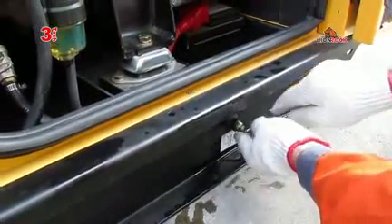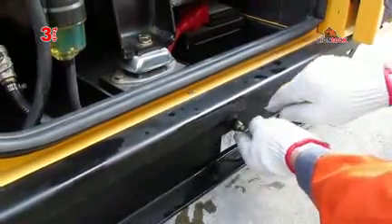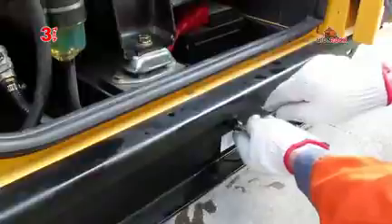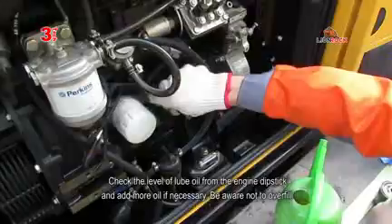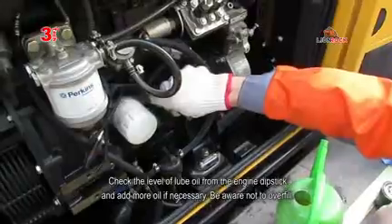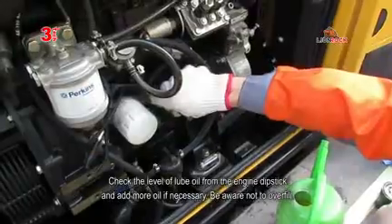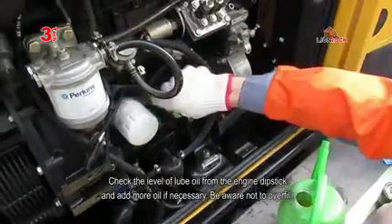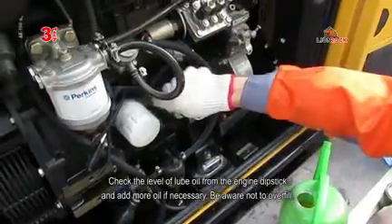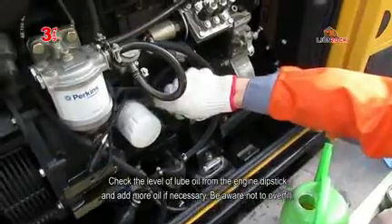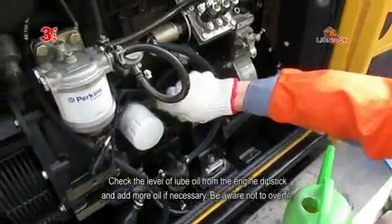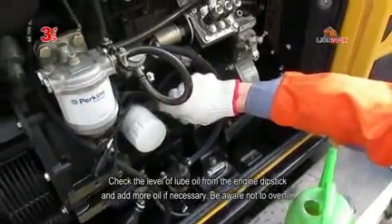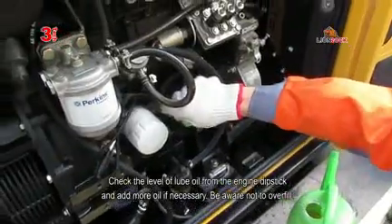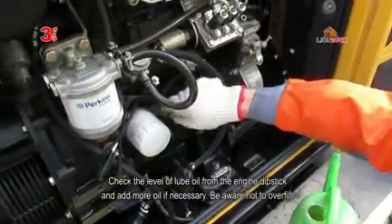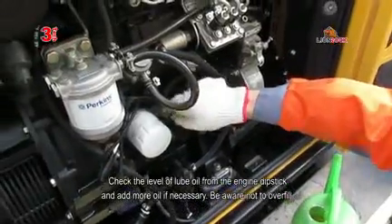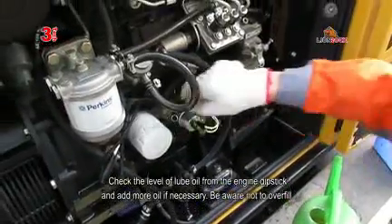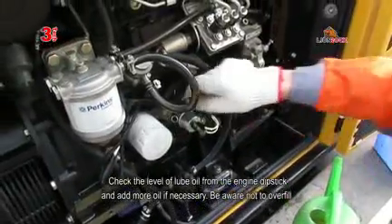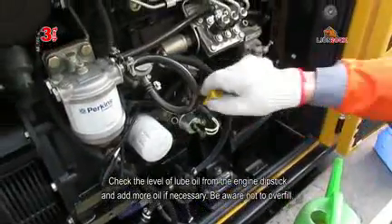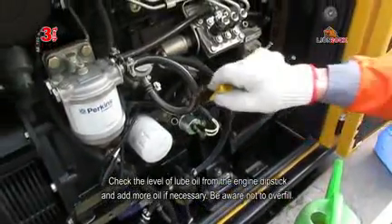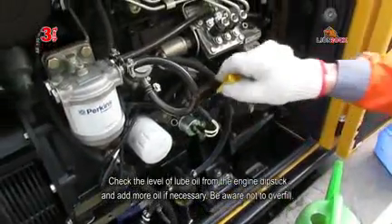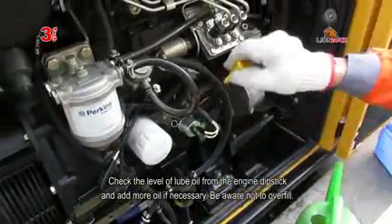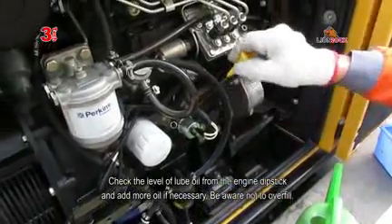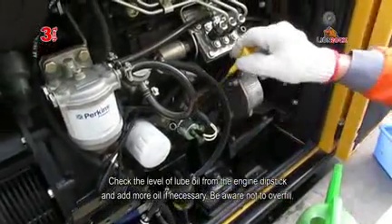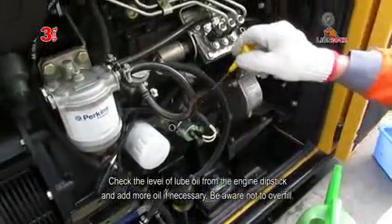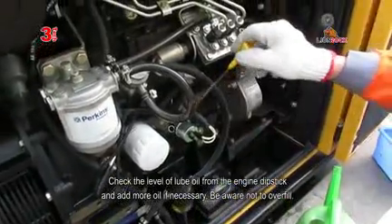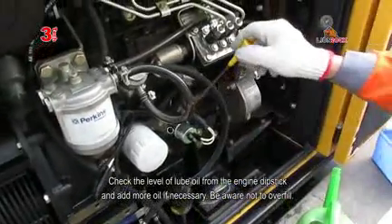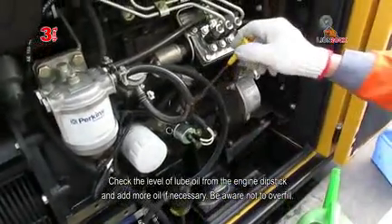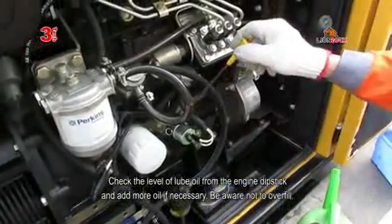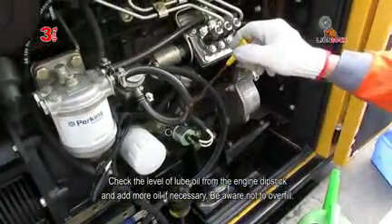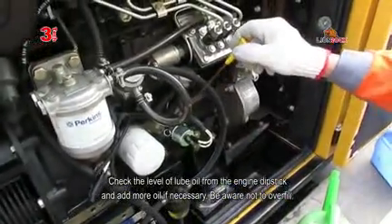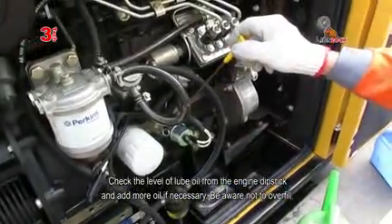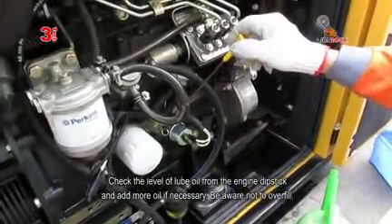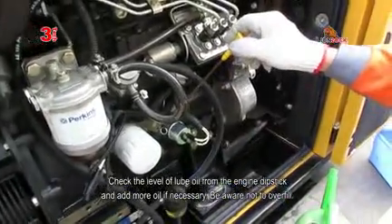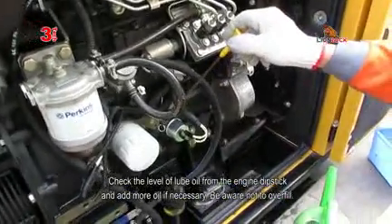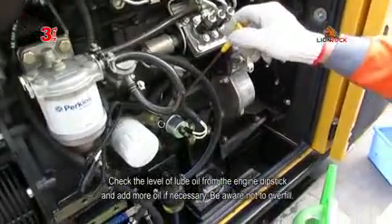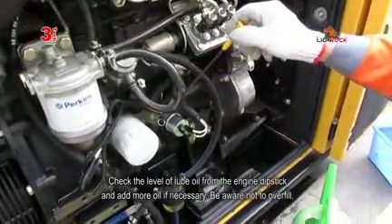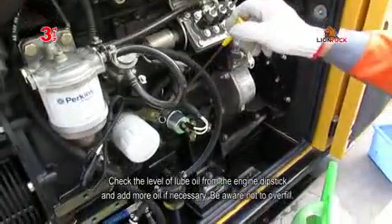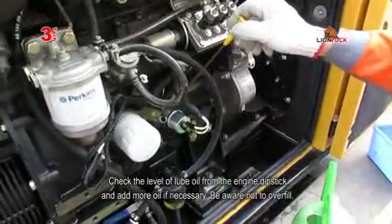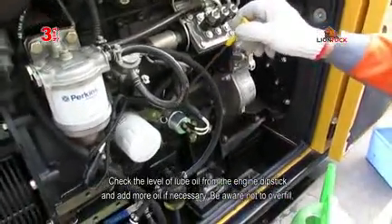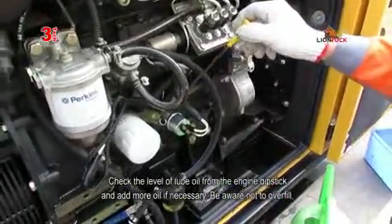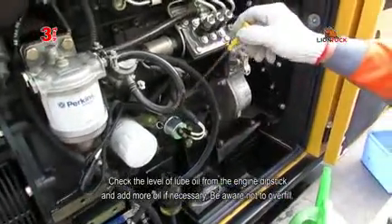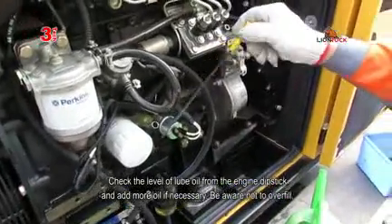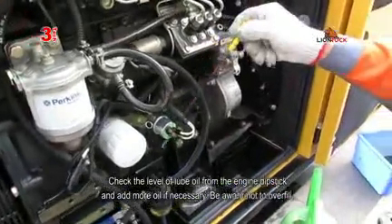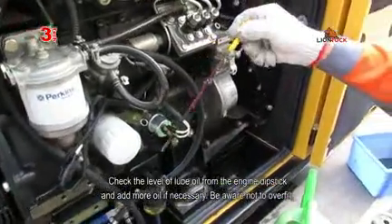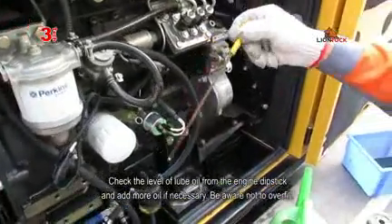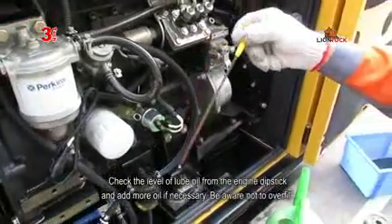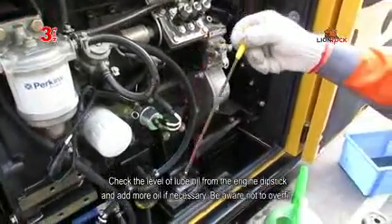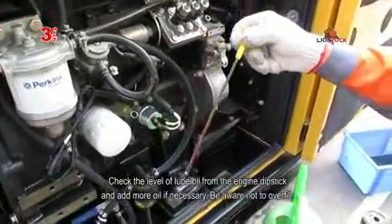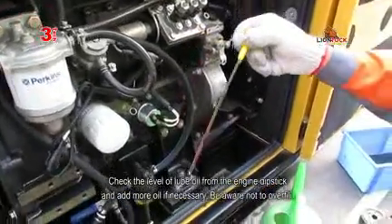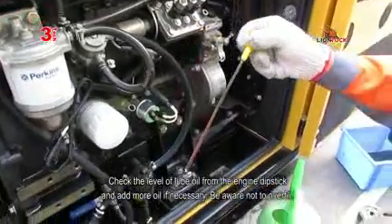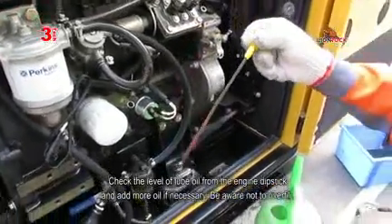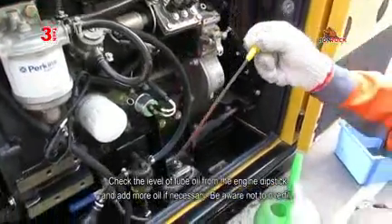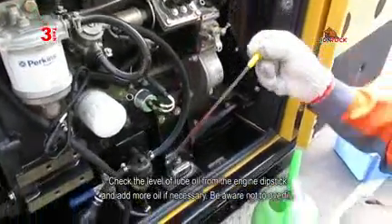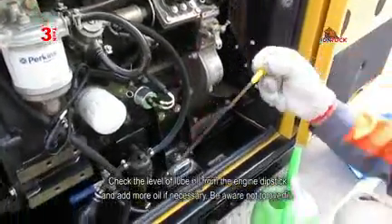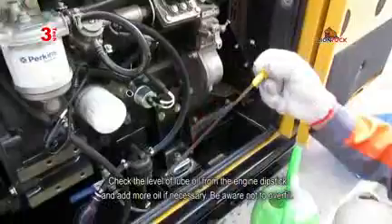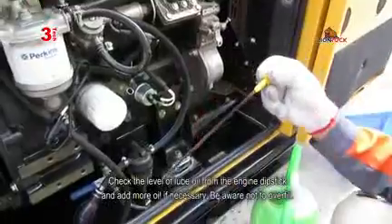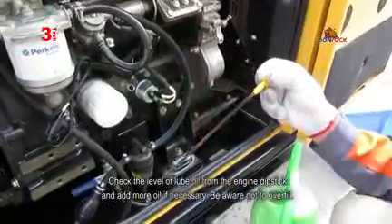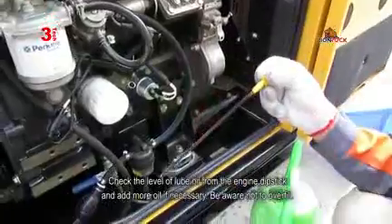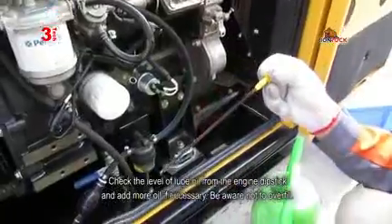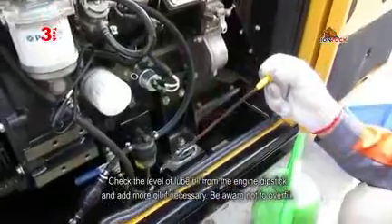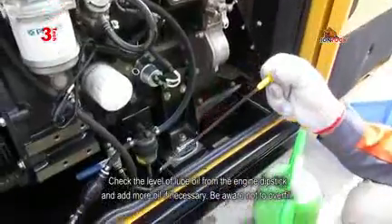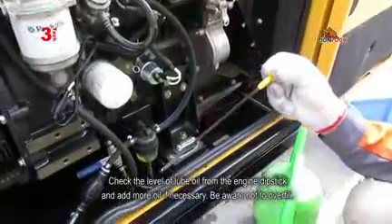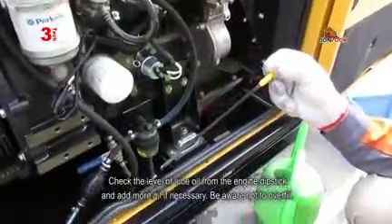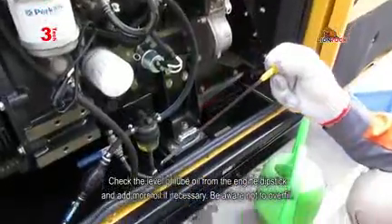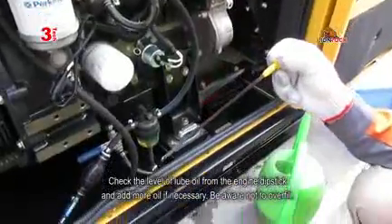Check the level of lube oil from the engine dipstick and add more oil if necessary. Be aware not to overfill.